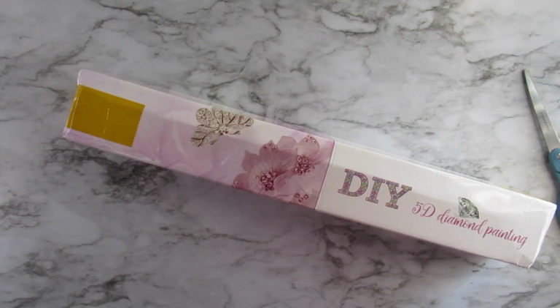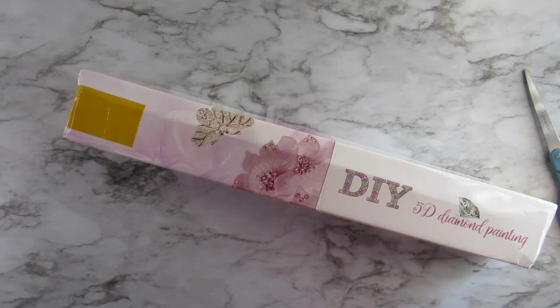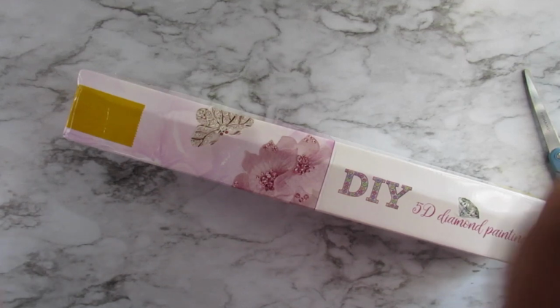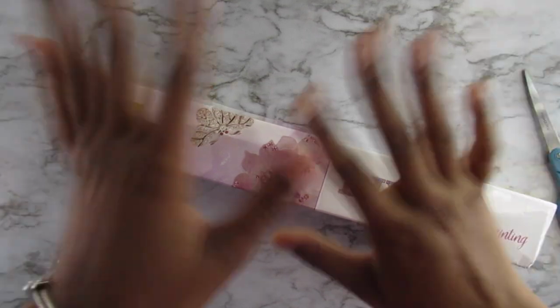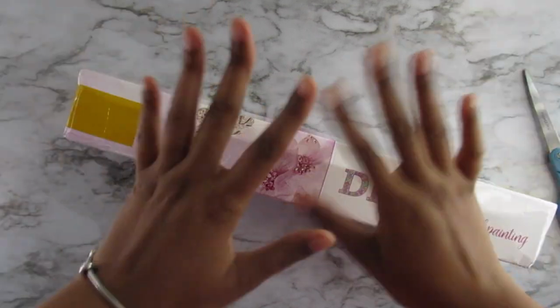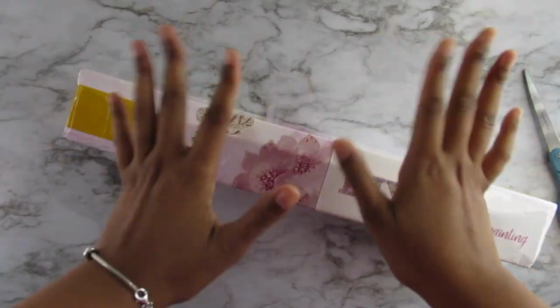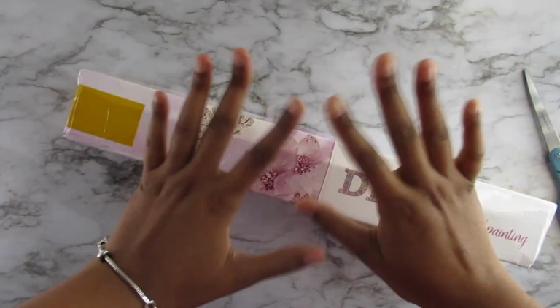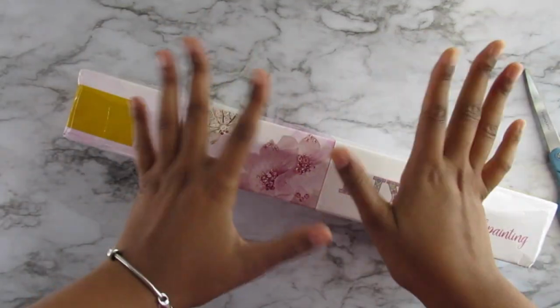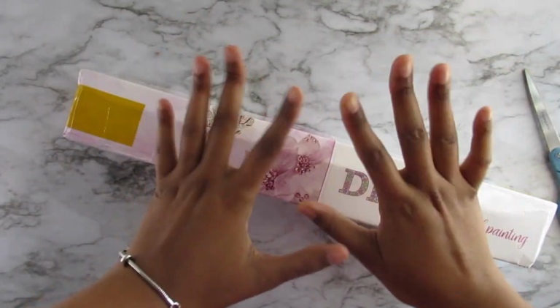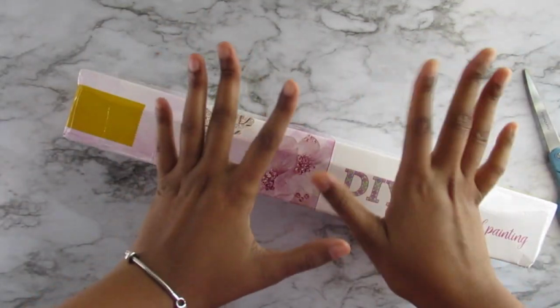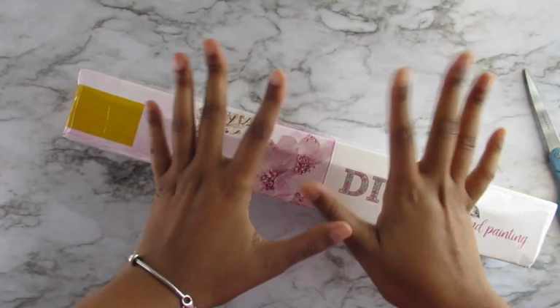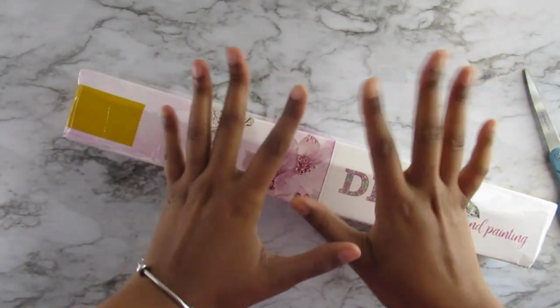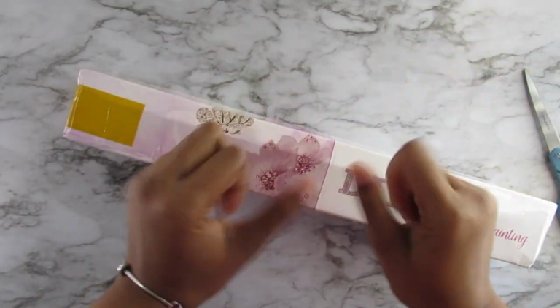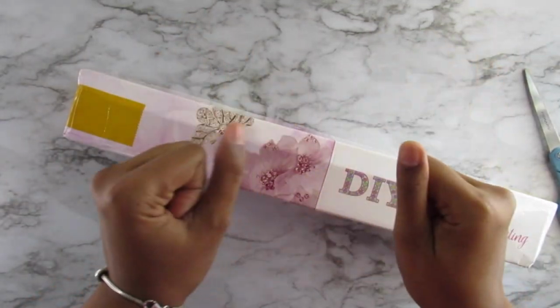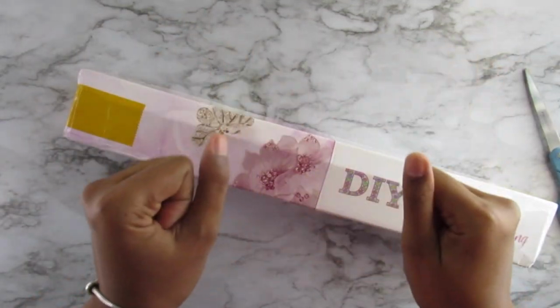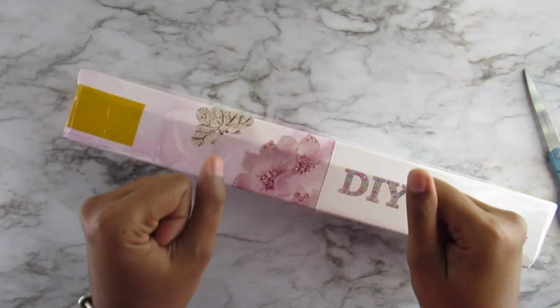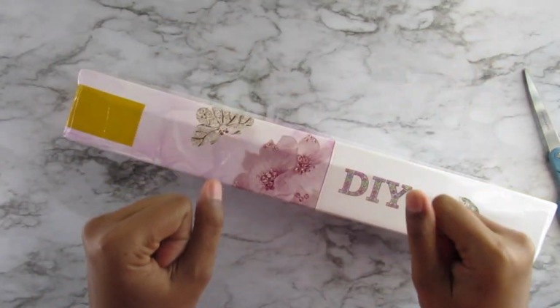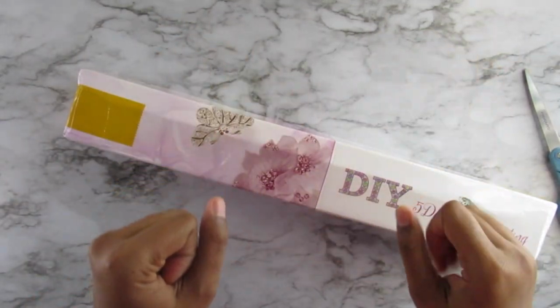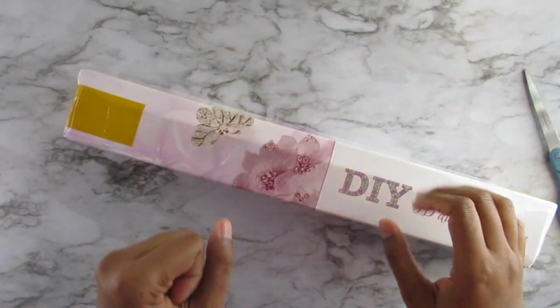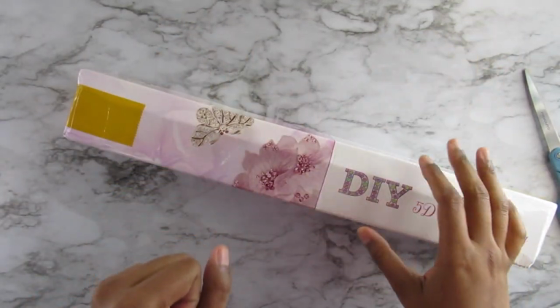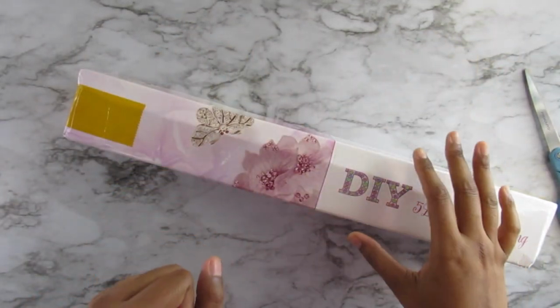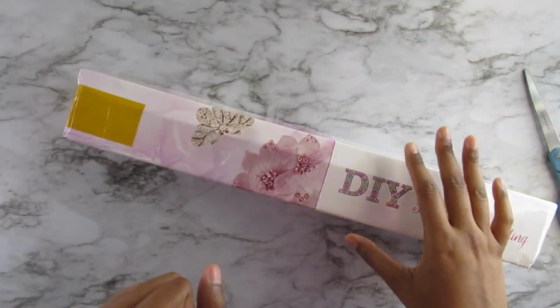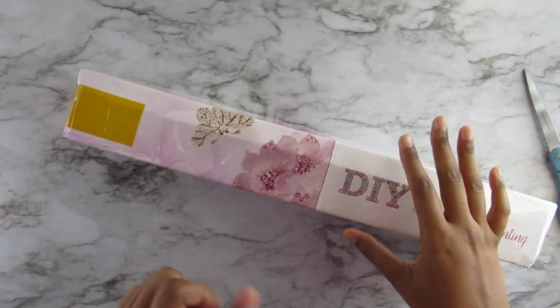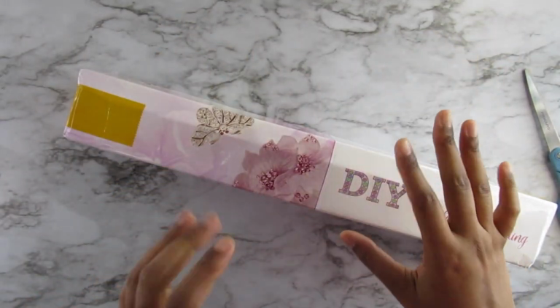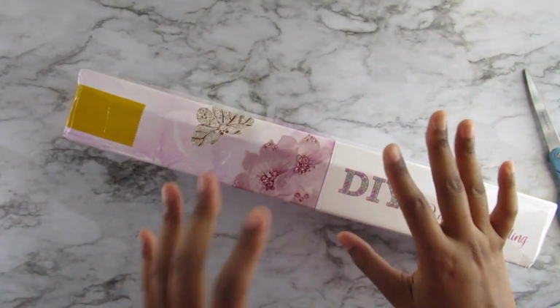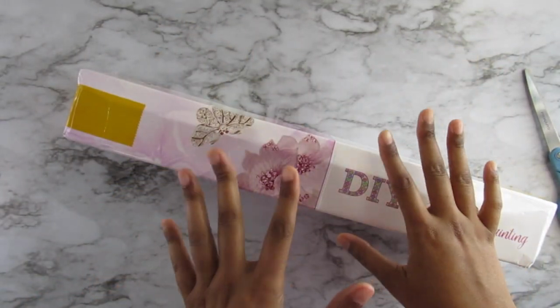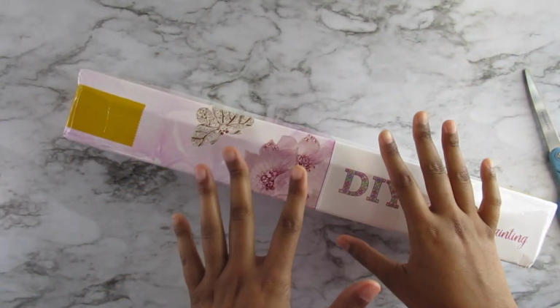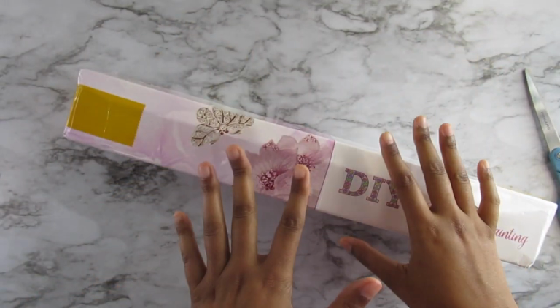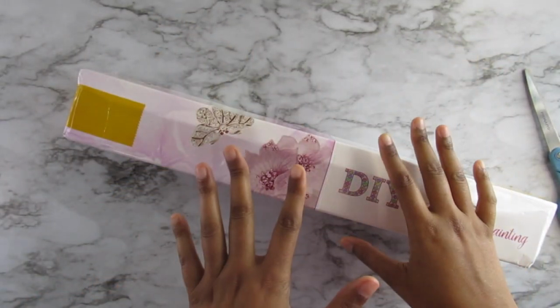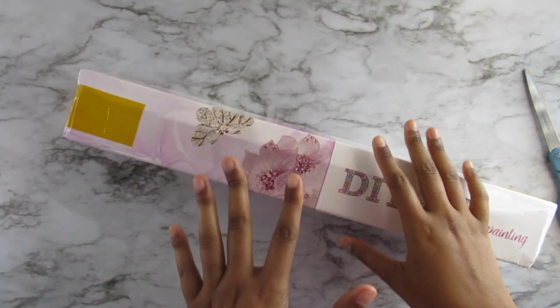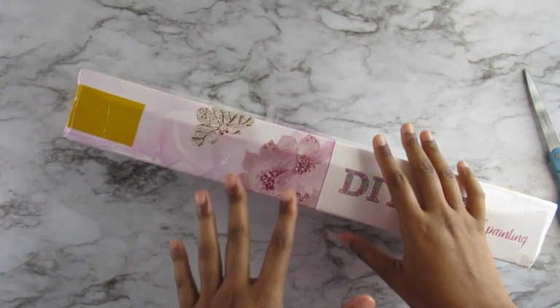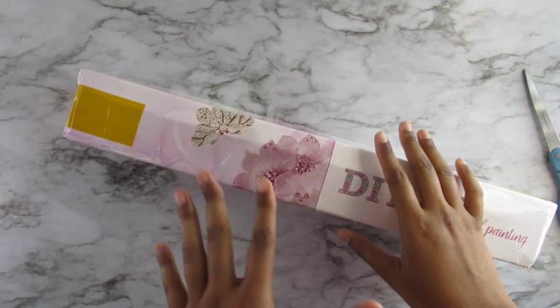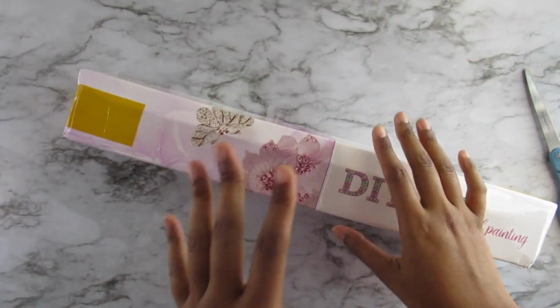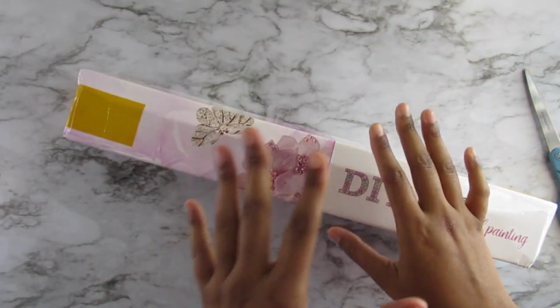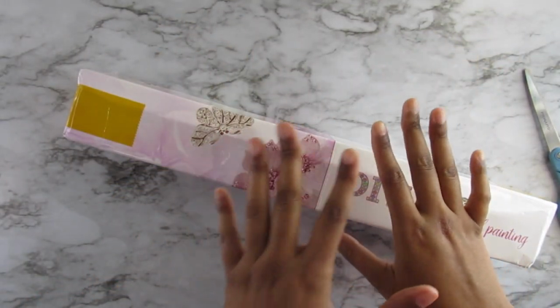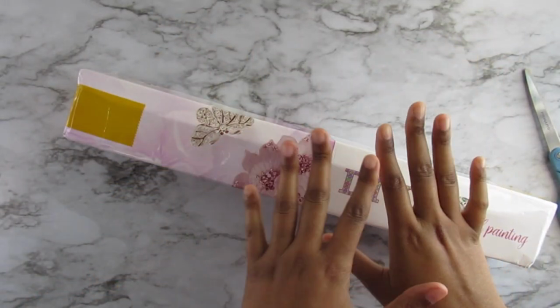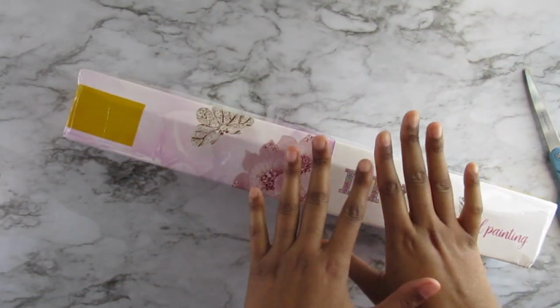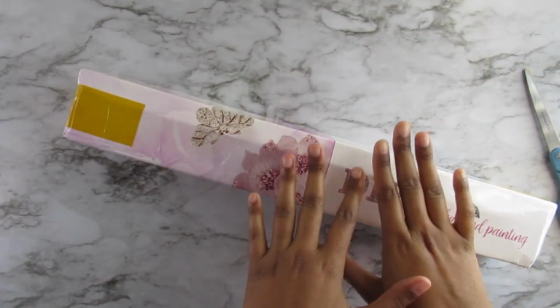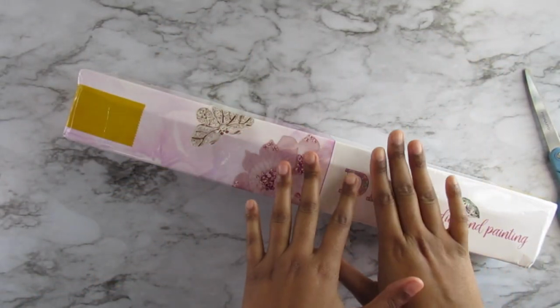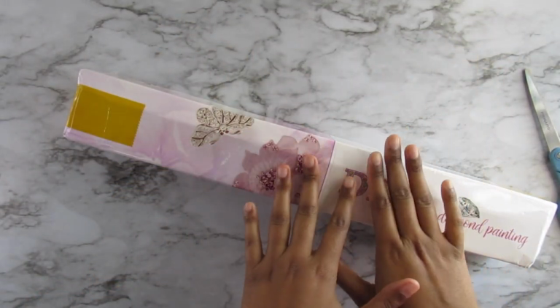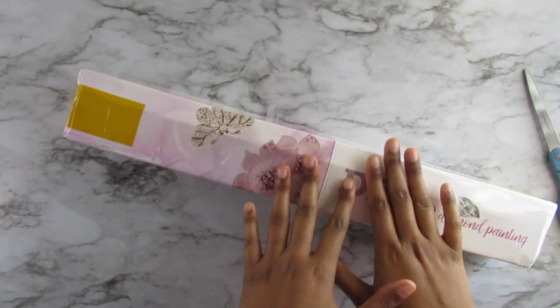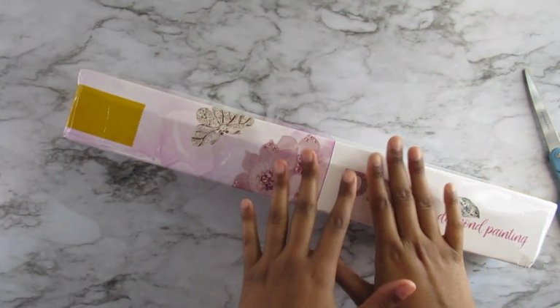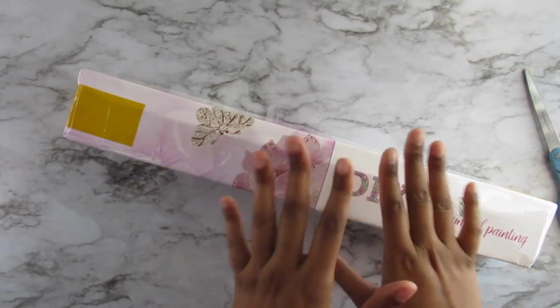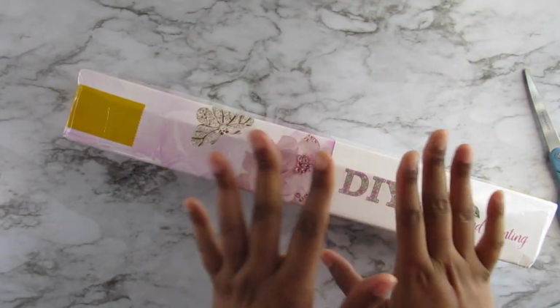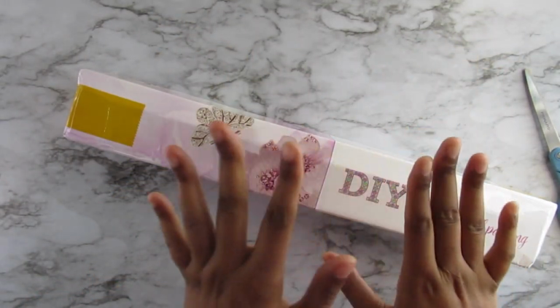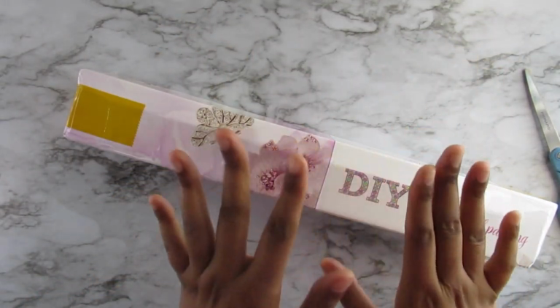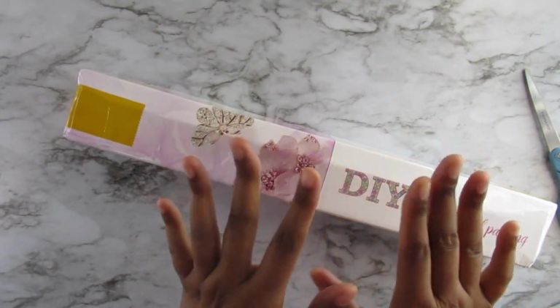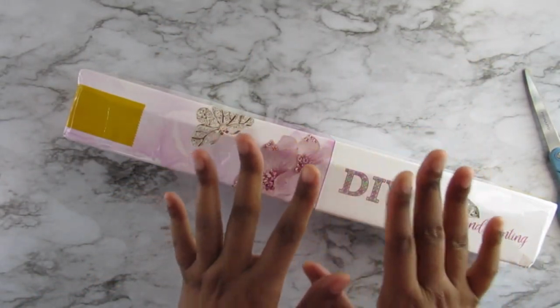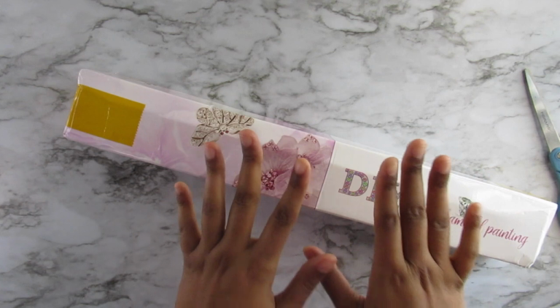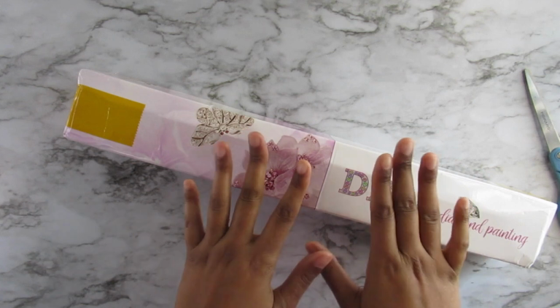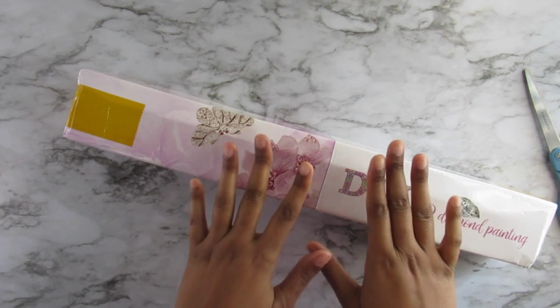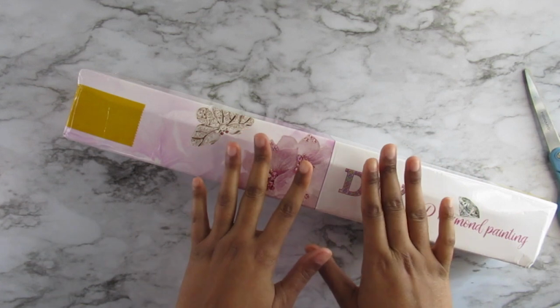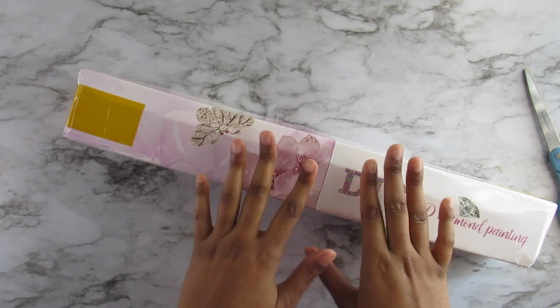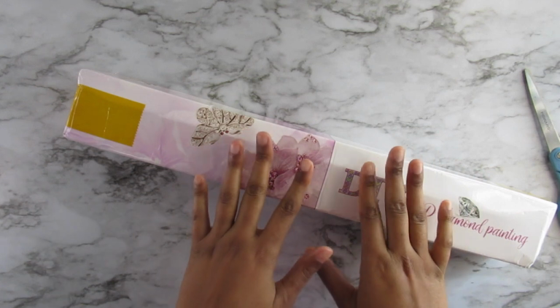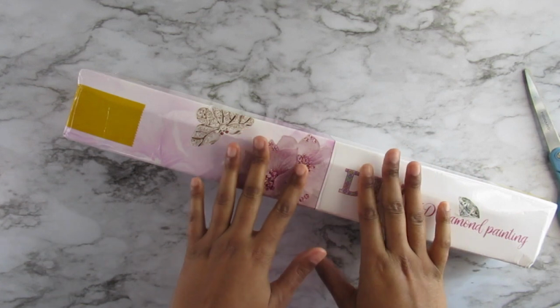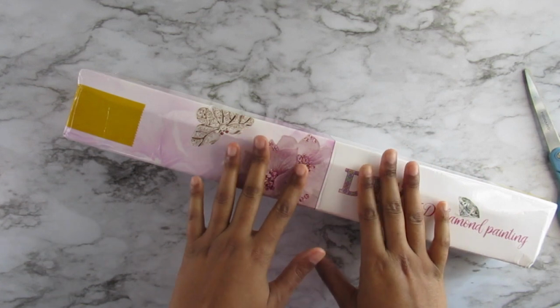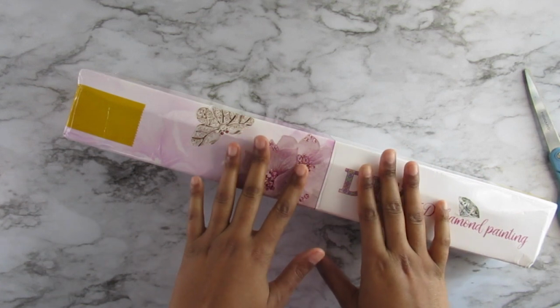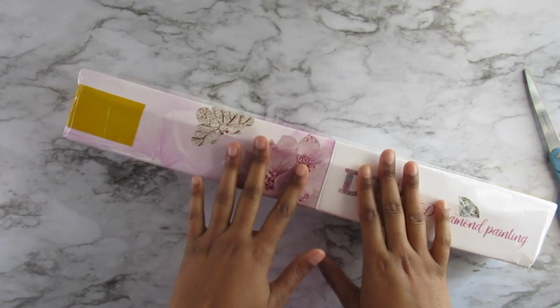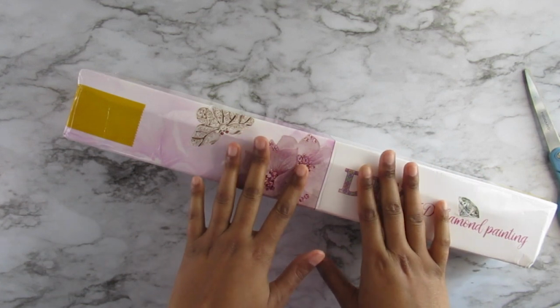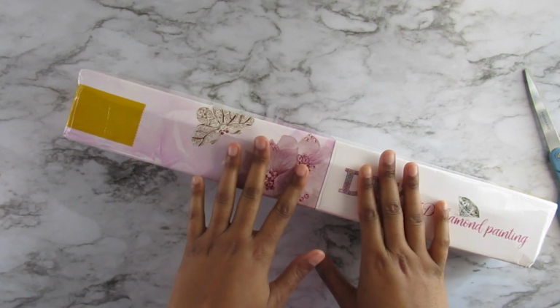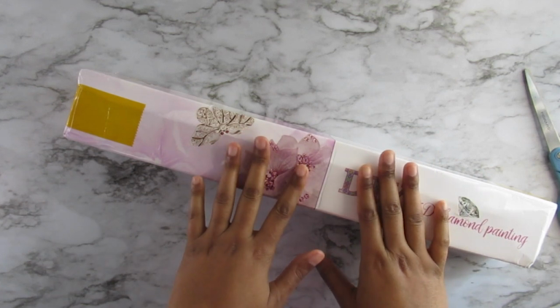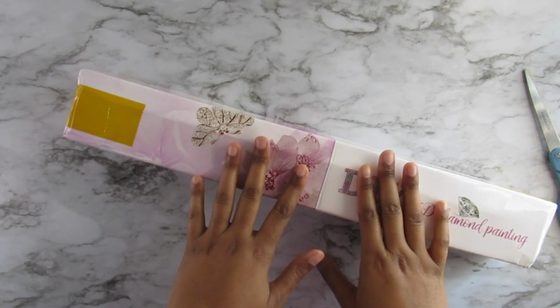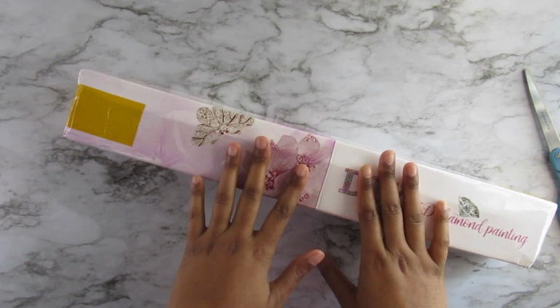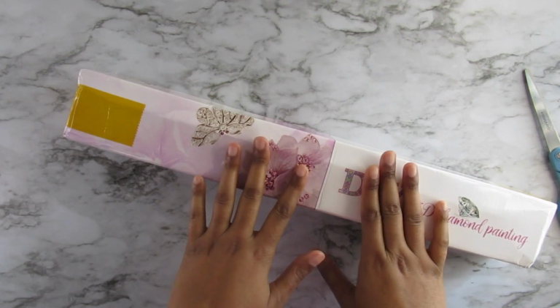Hi everyone, it's Whitney. Welcome back to my channel. In this video, I have an unboxing which I am super duper excited for.